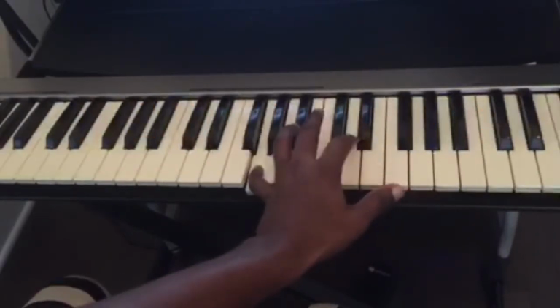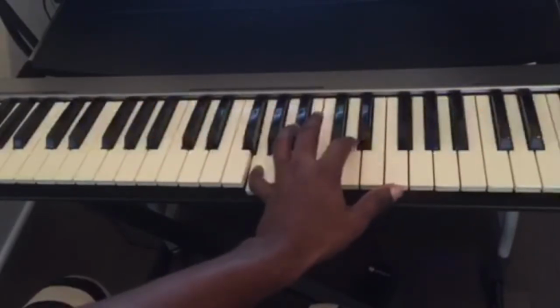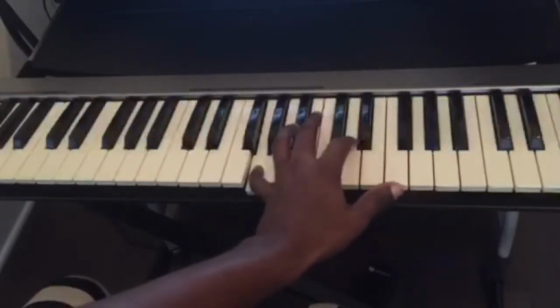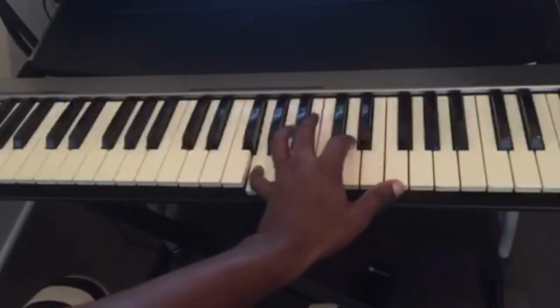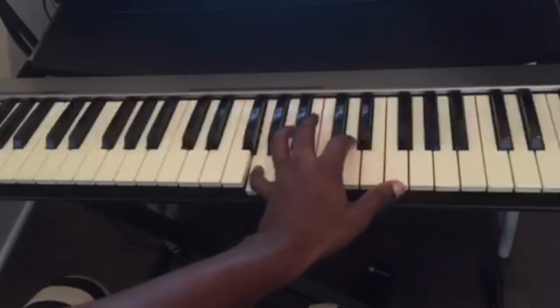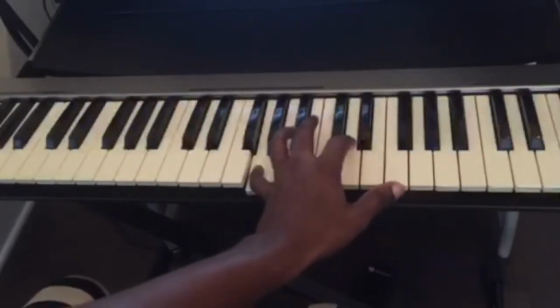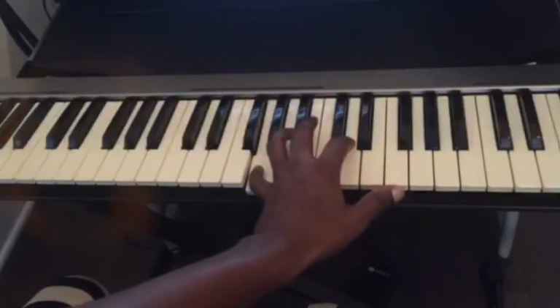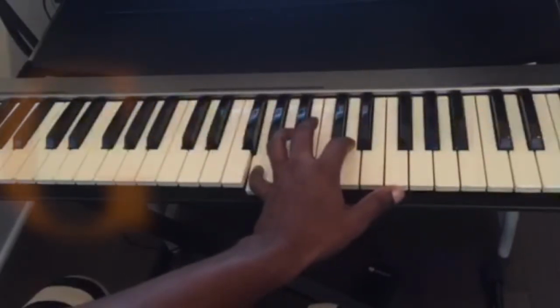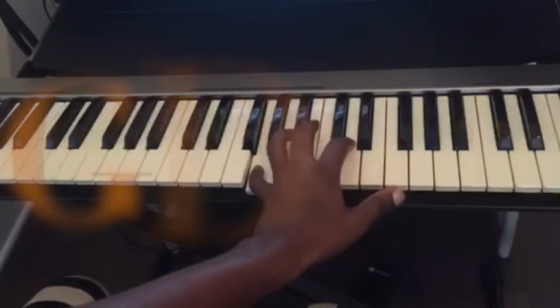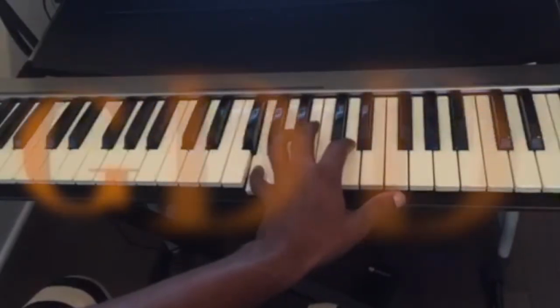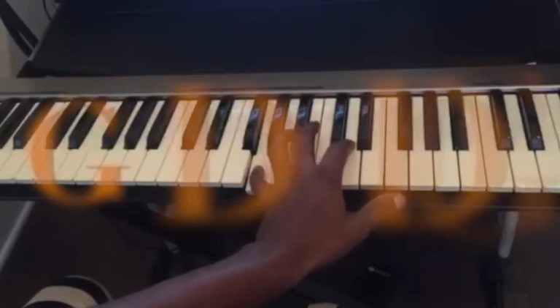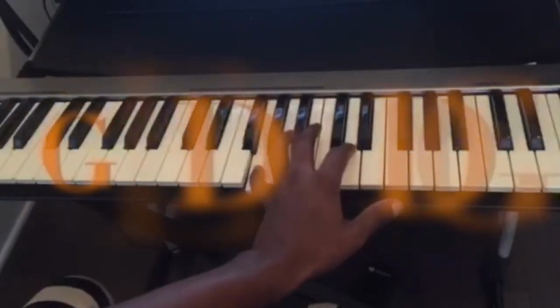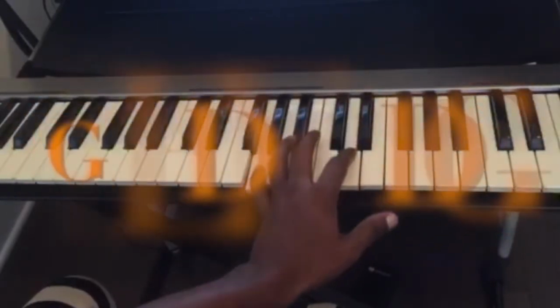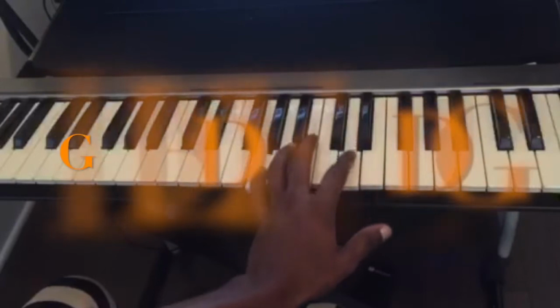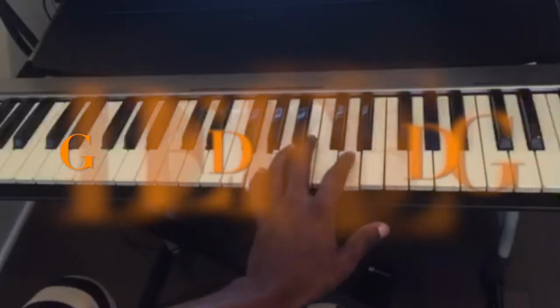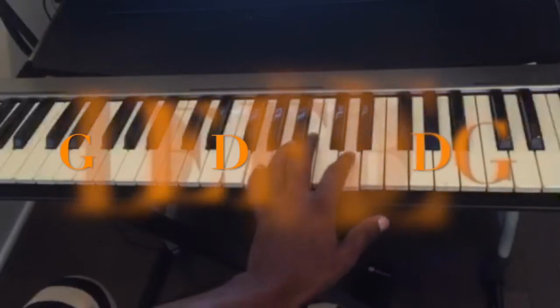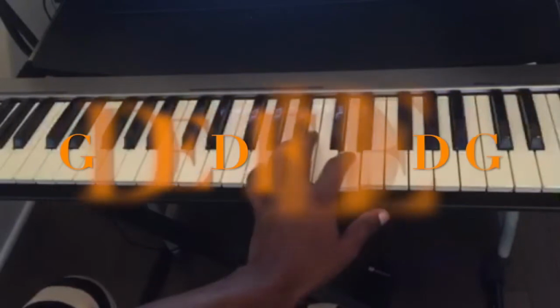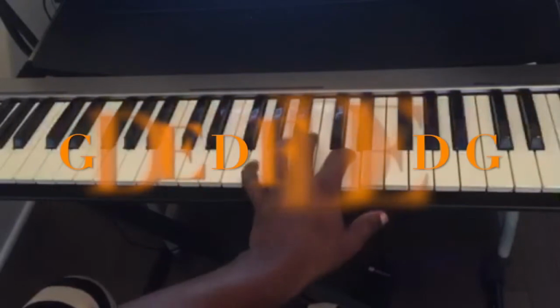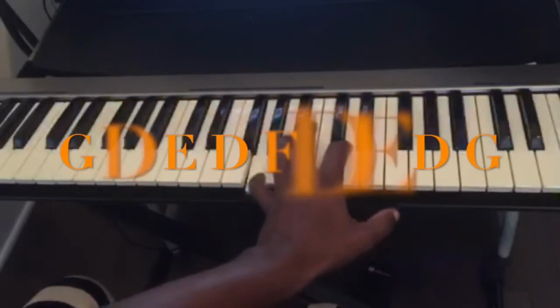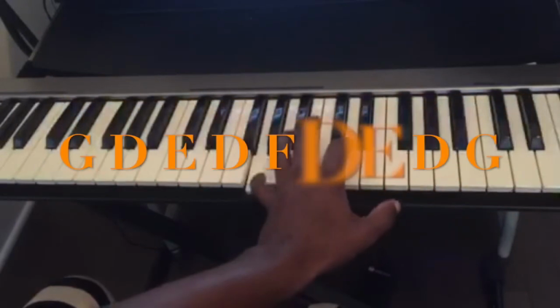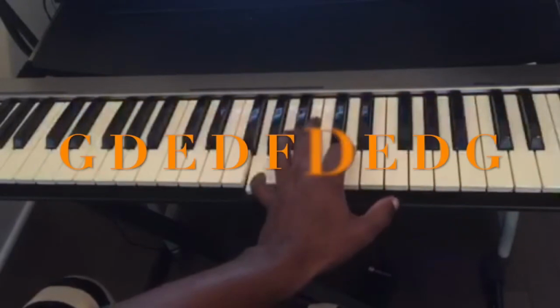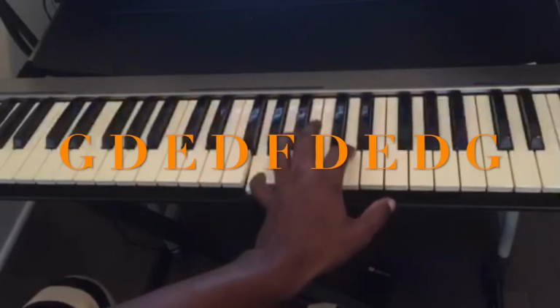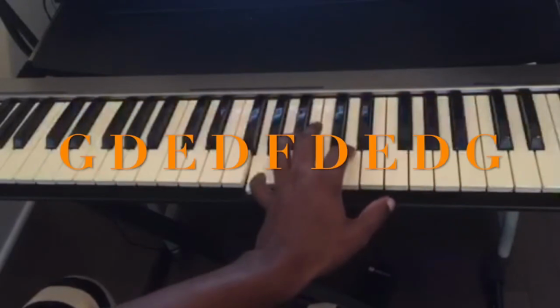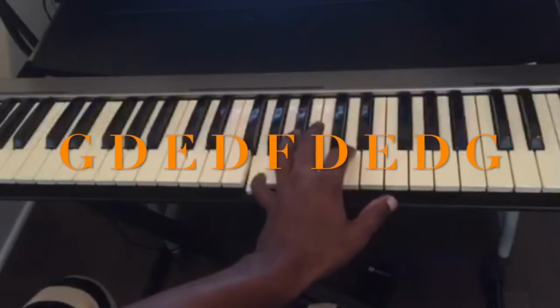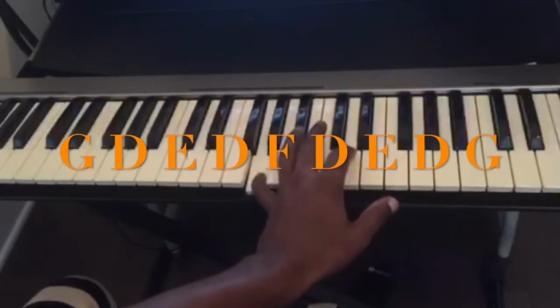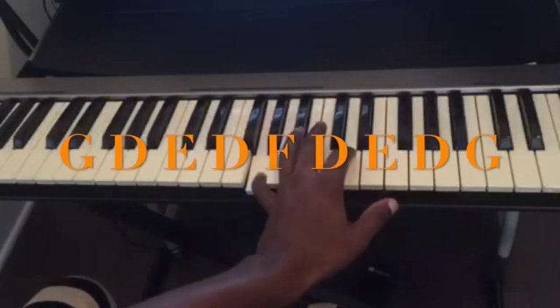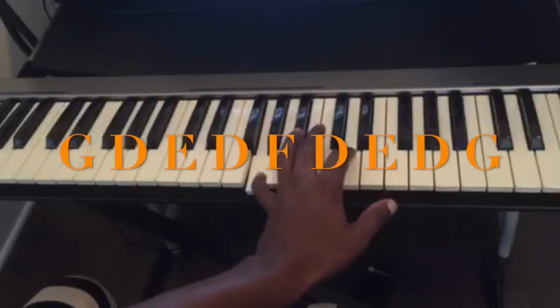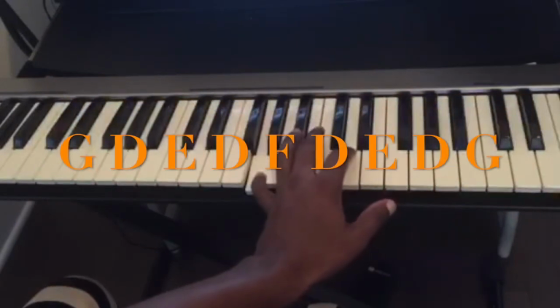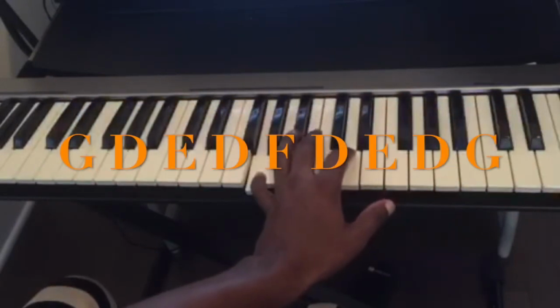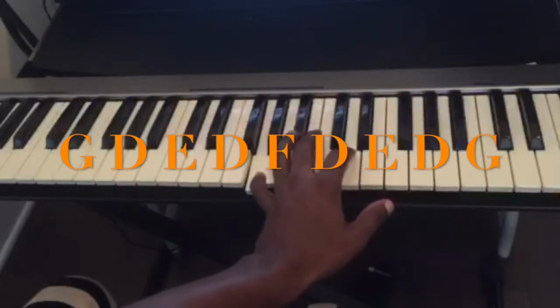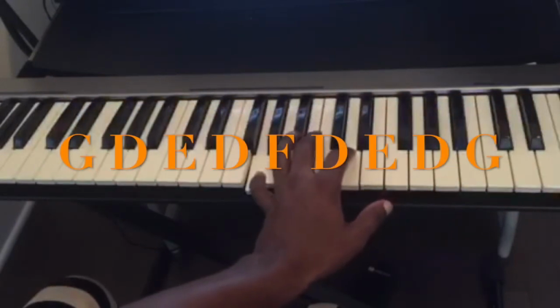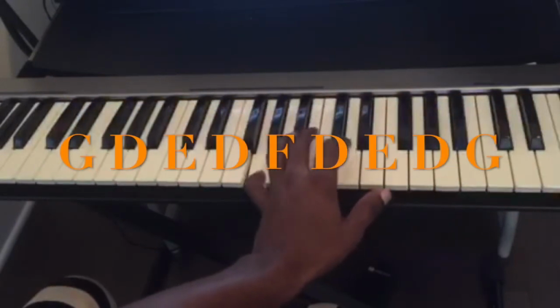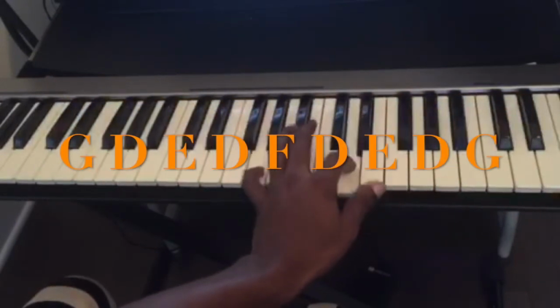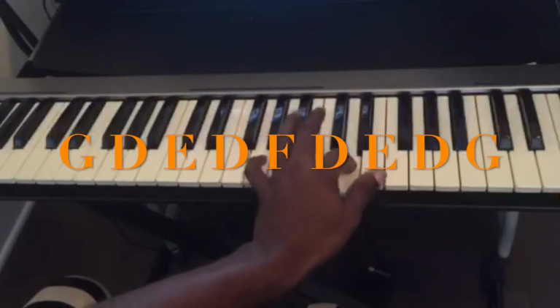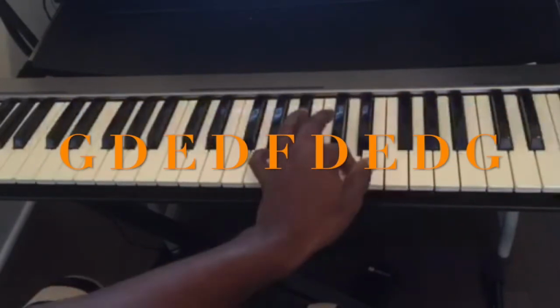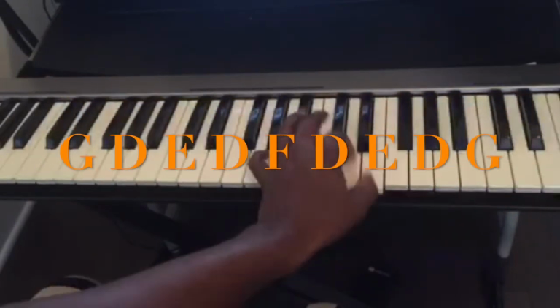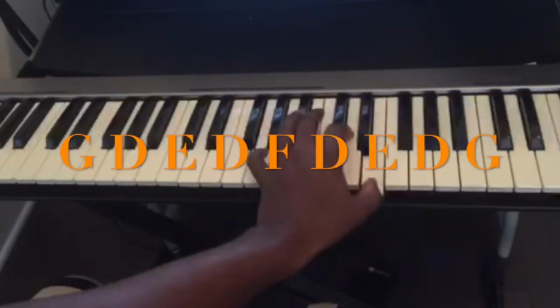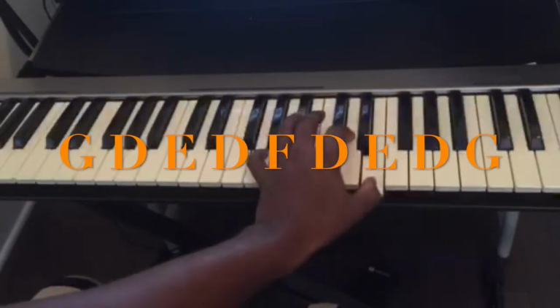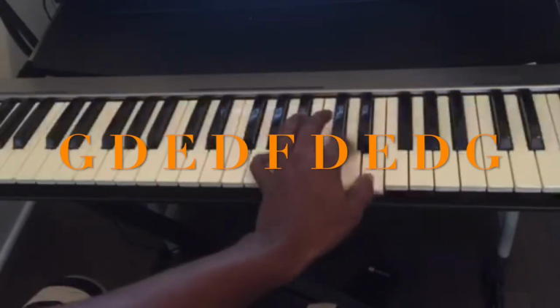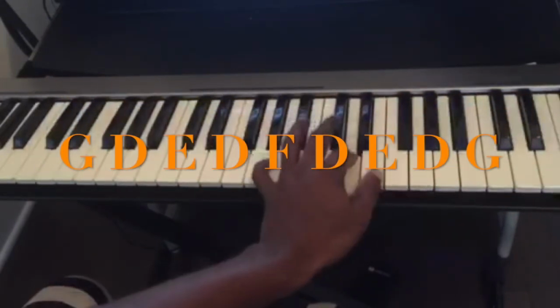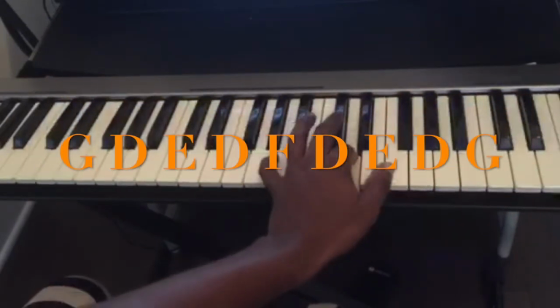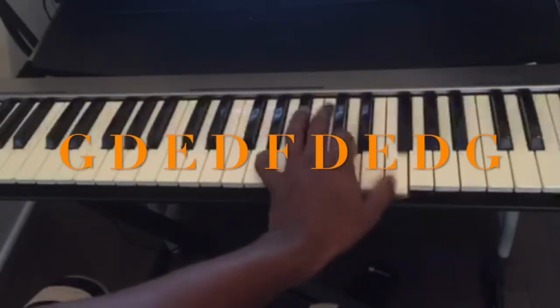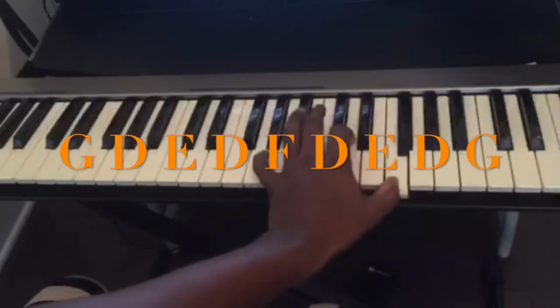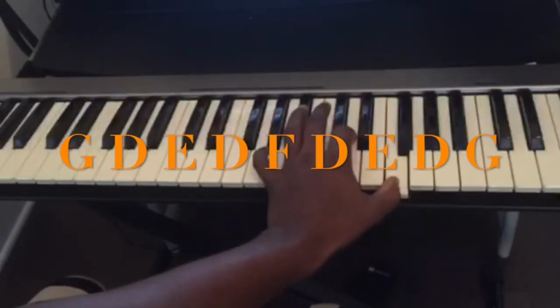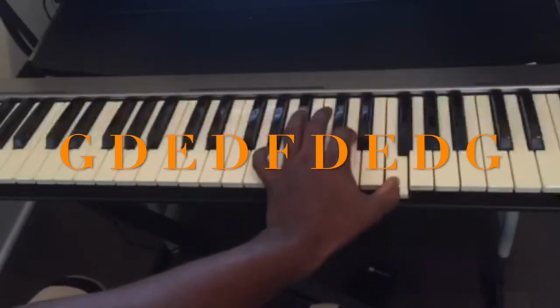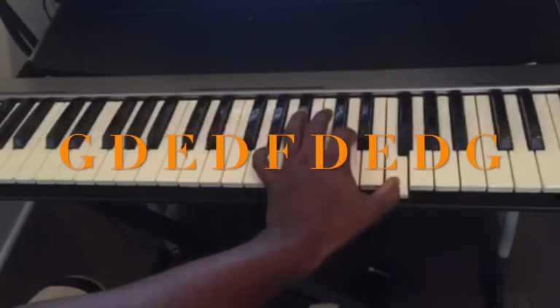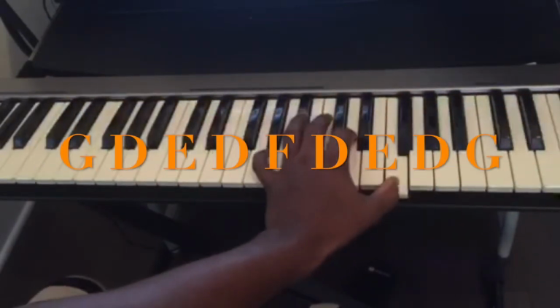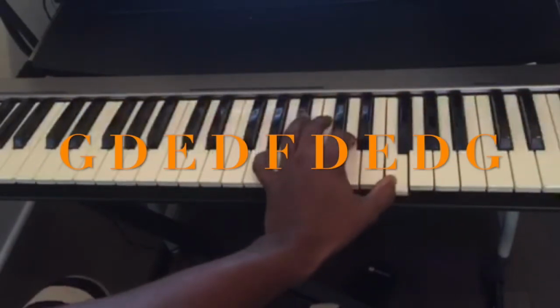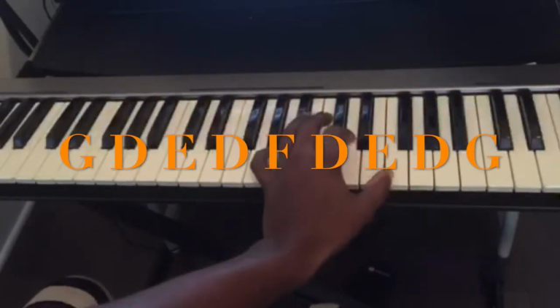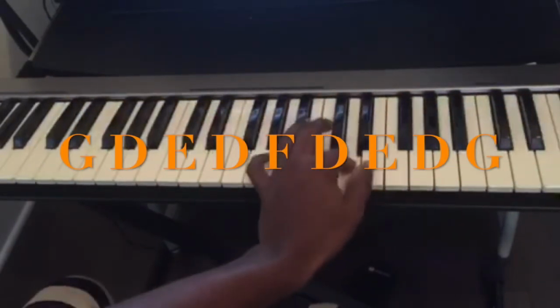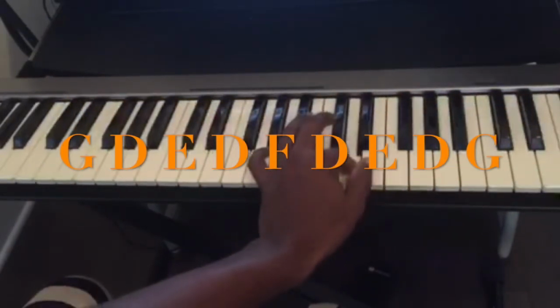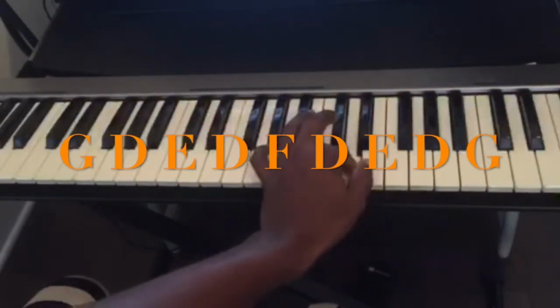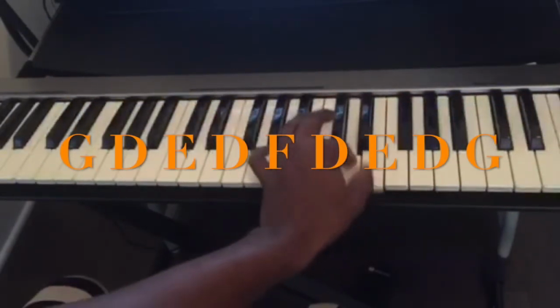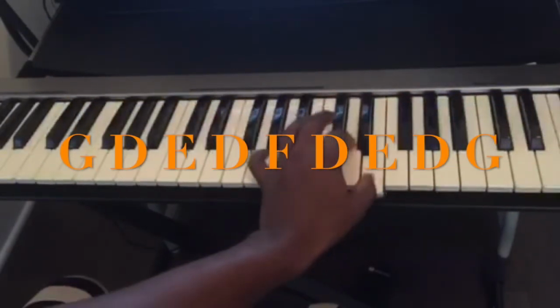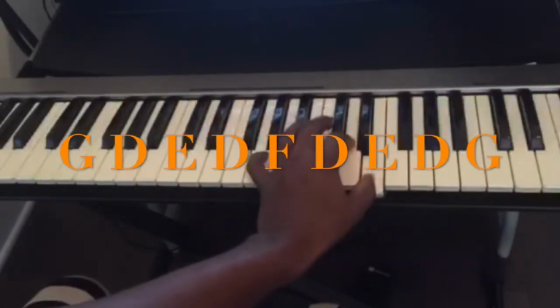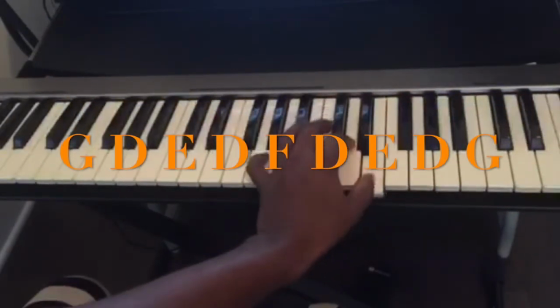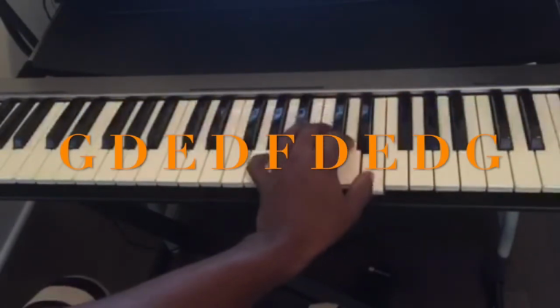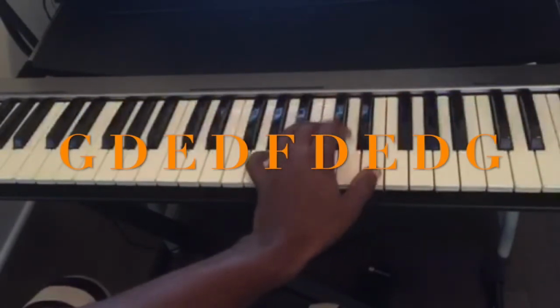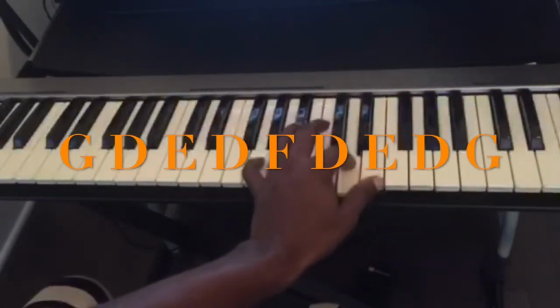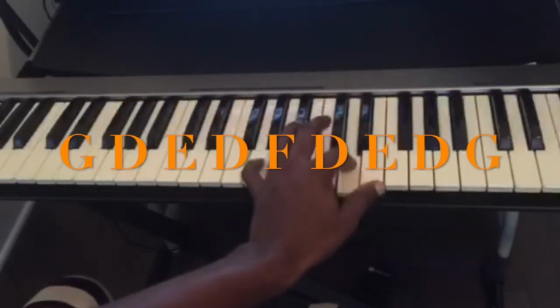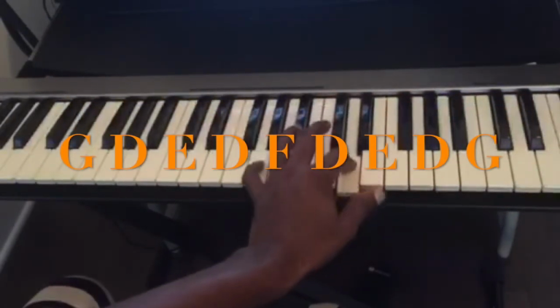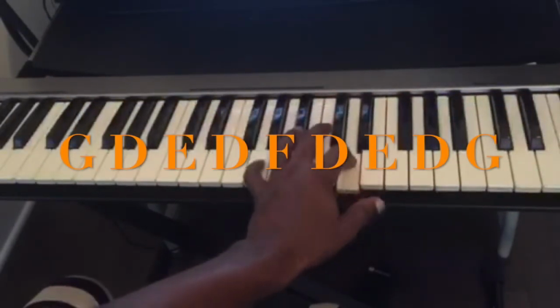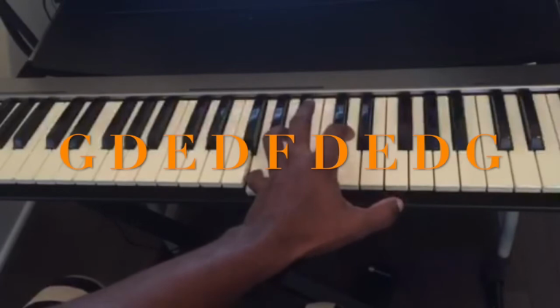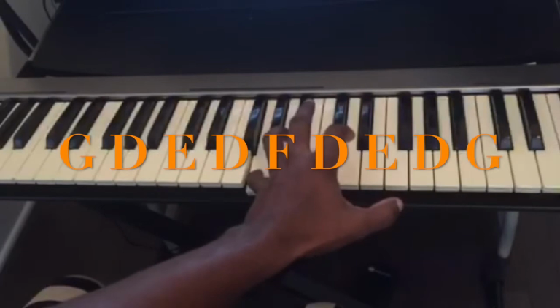Same thing for G: G, D, E, D, F, D, E, D, G.